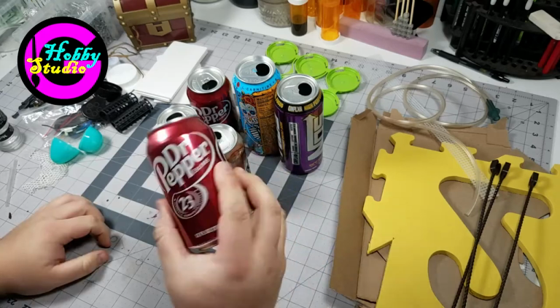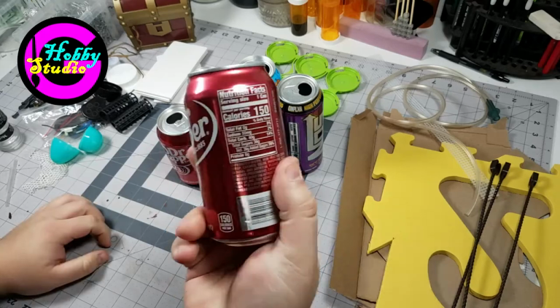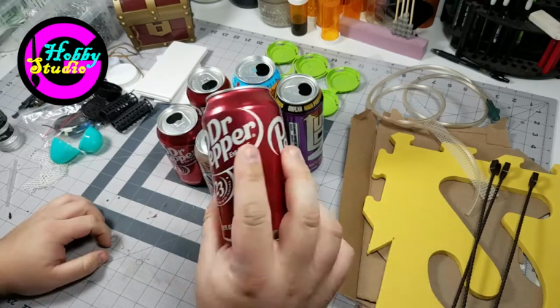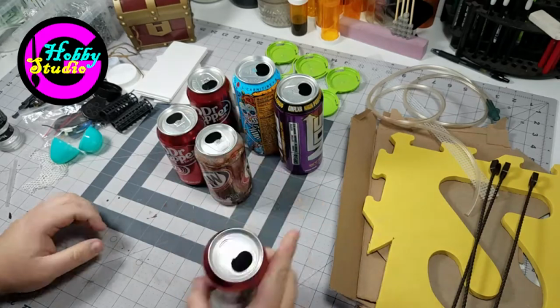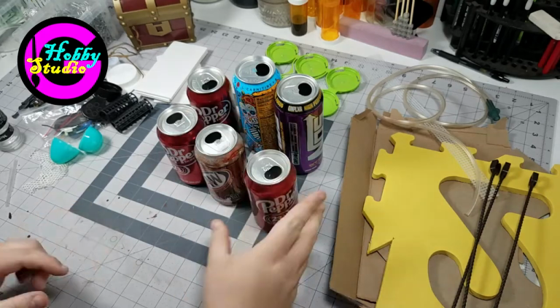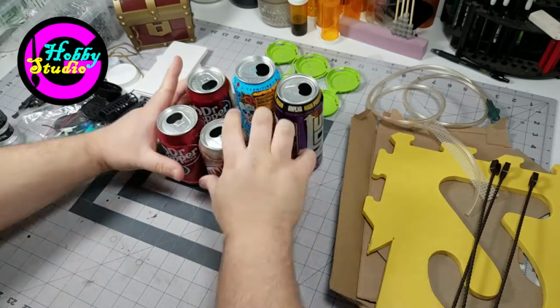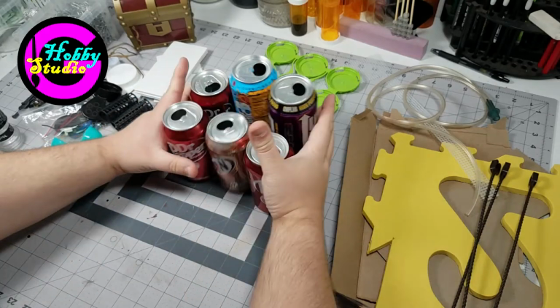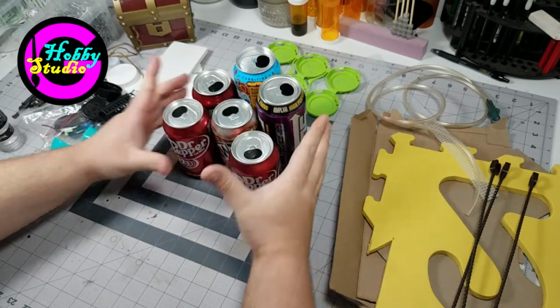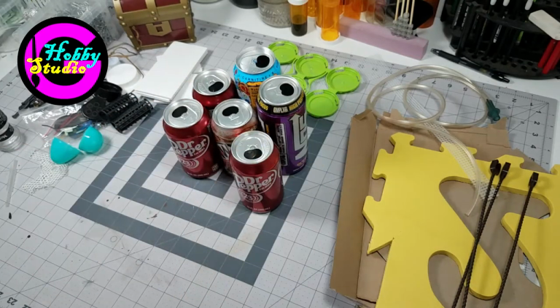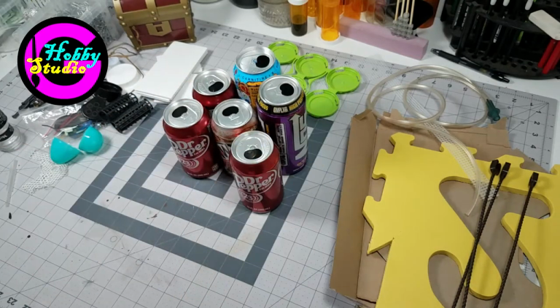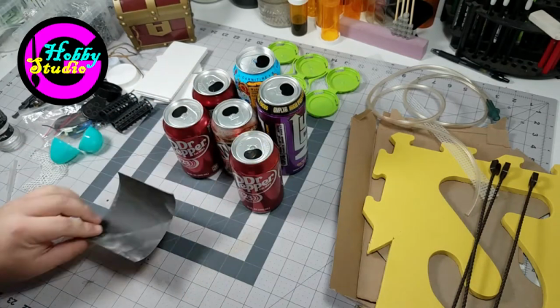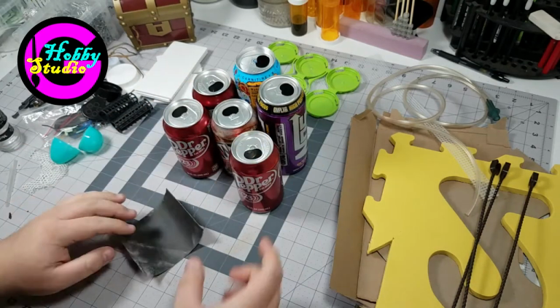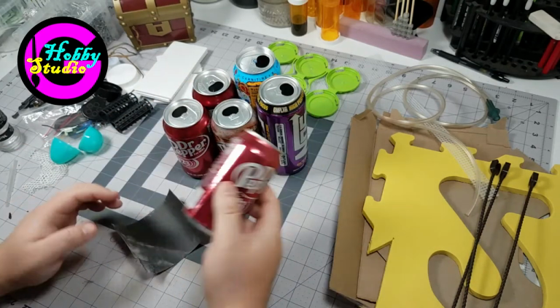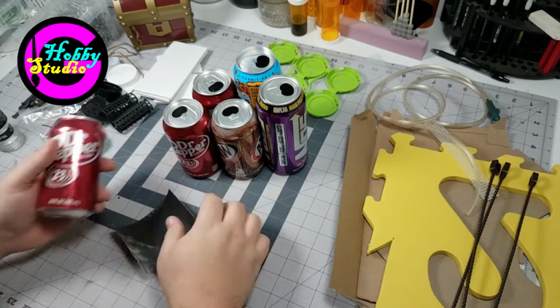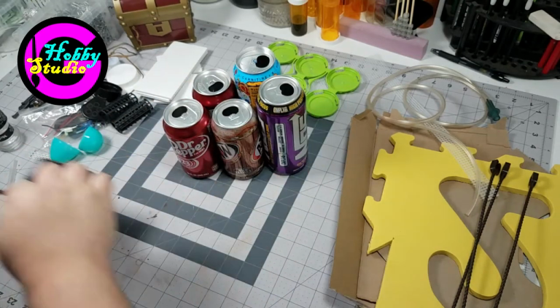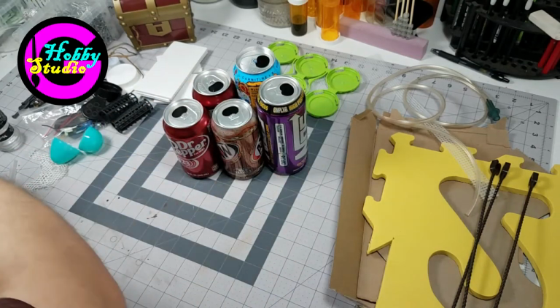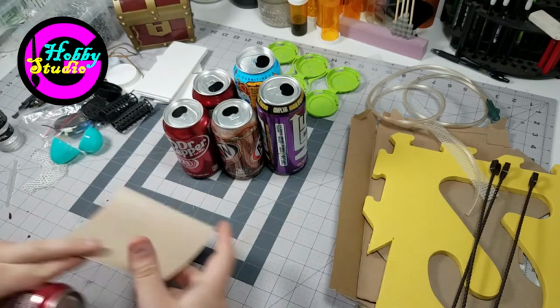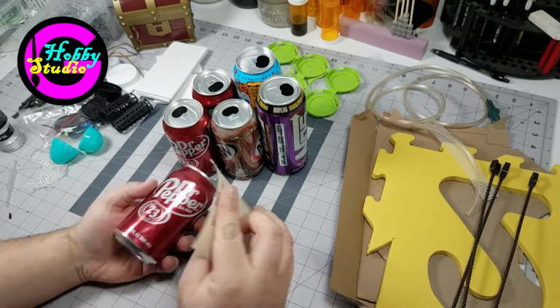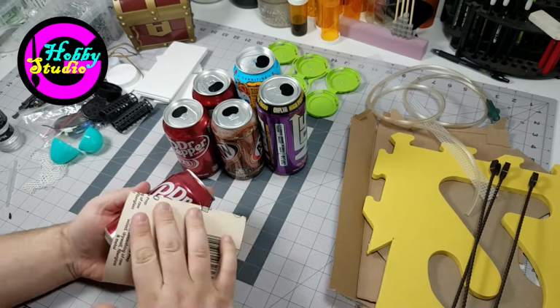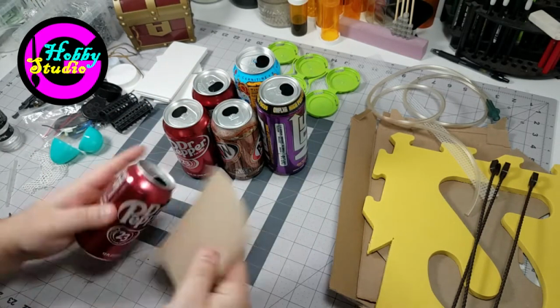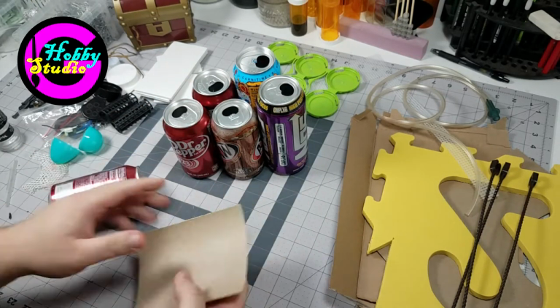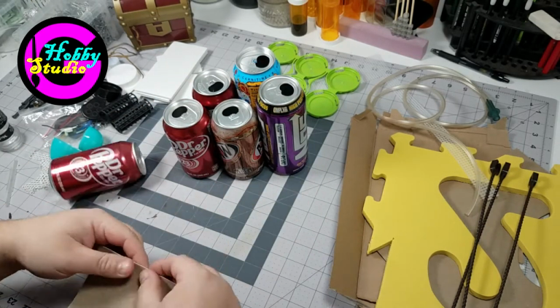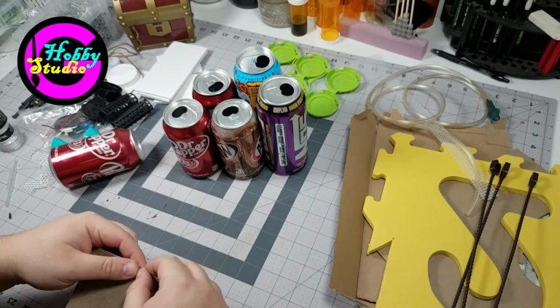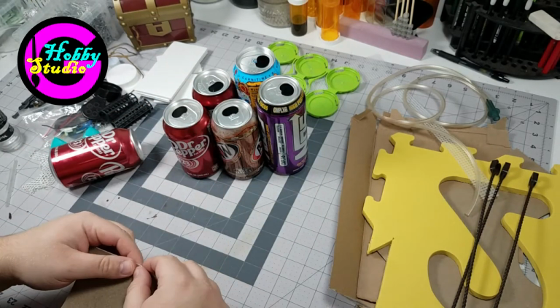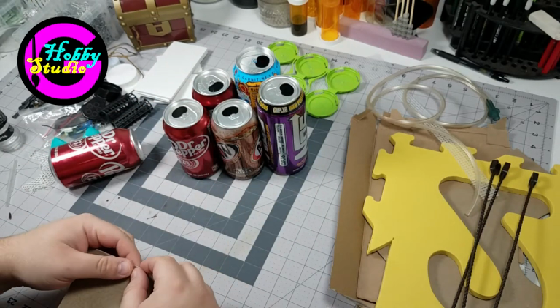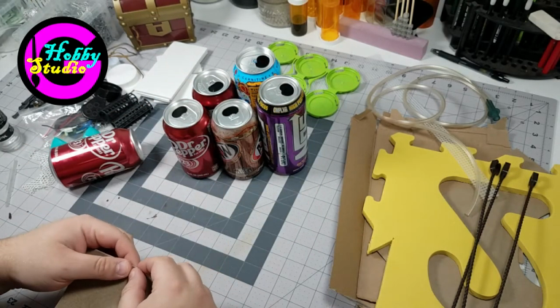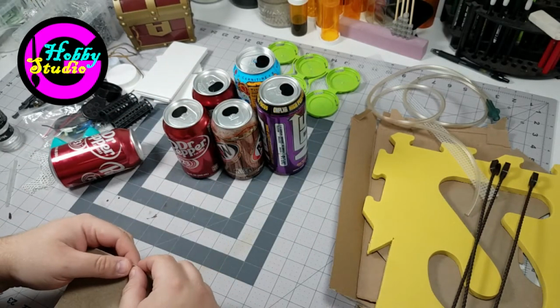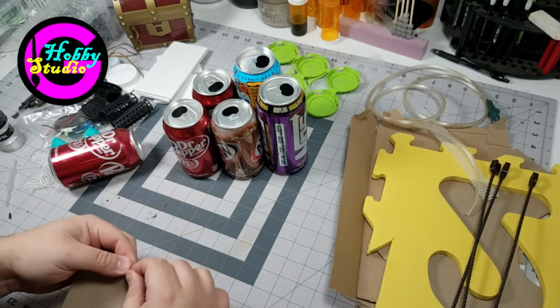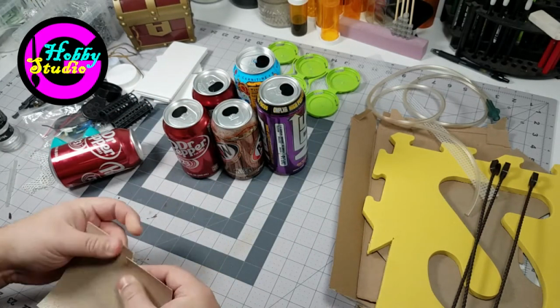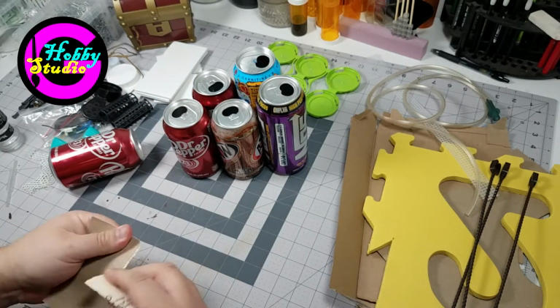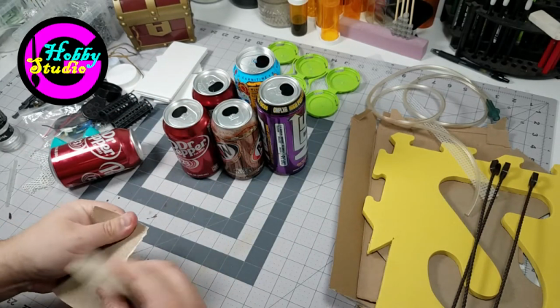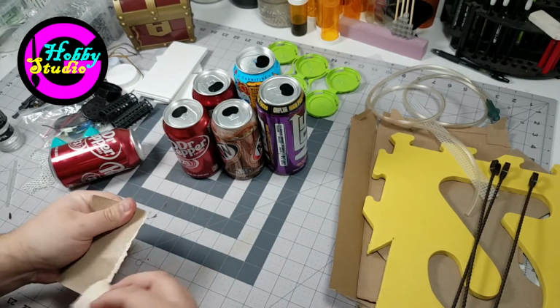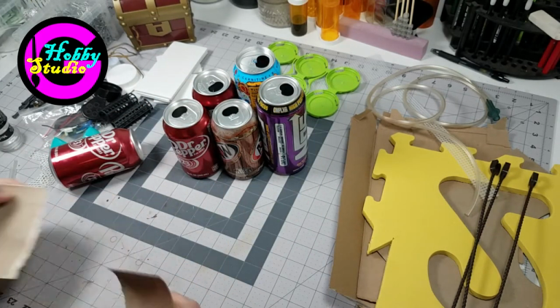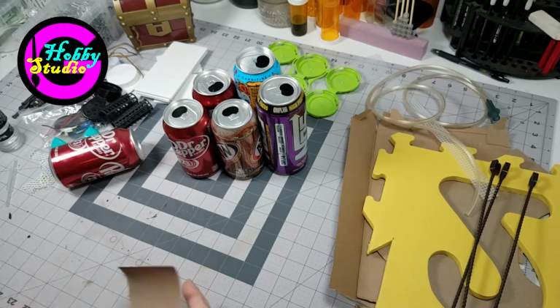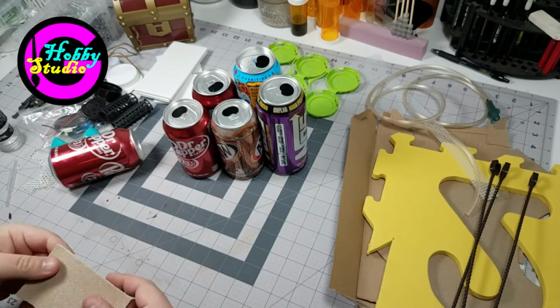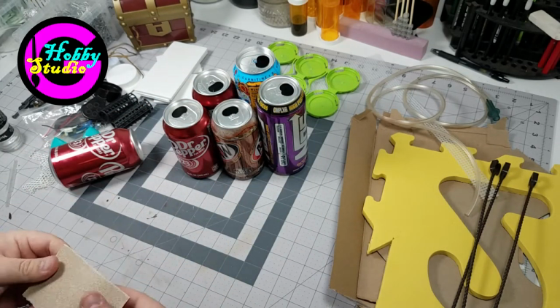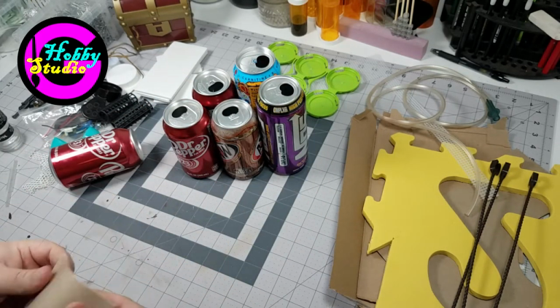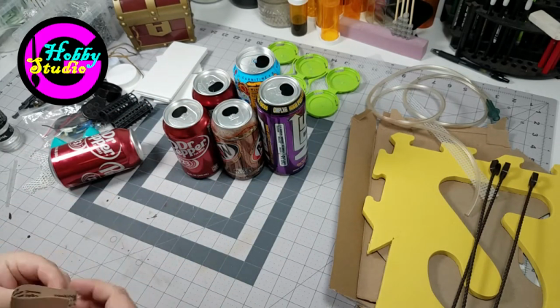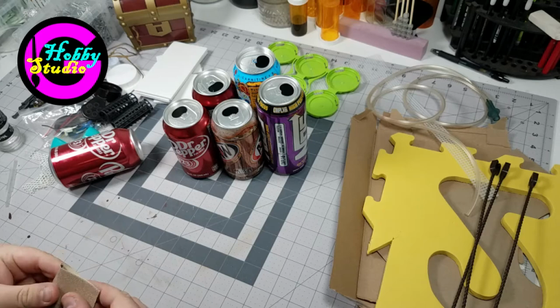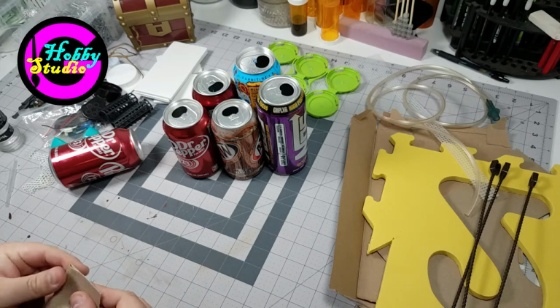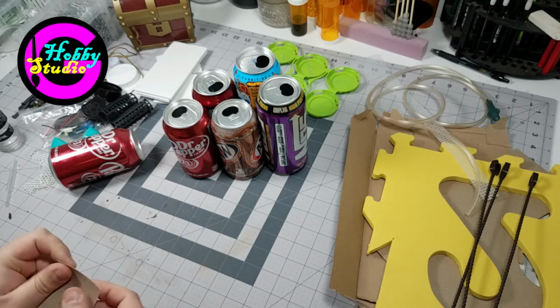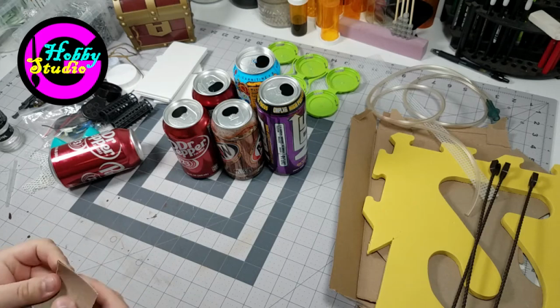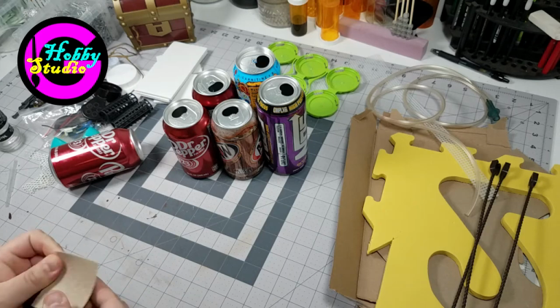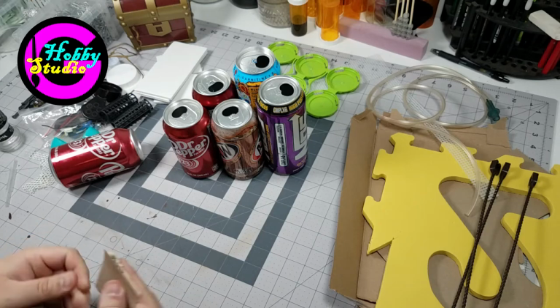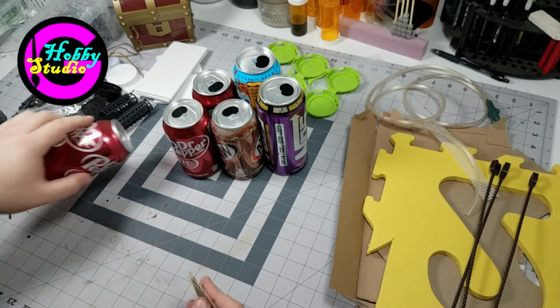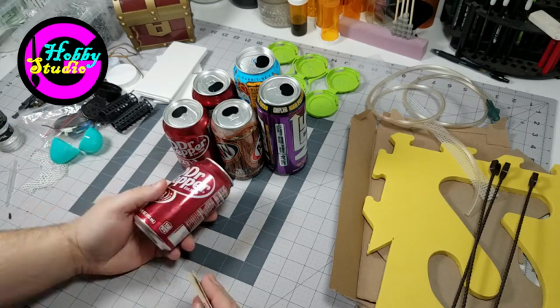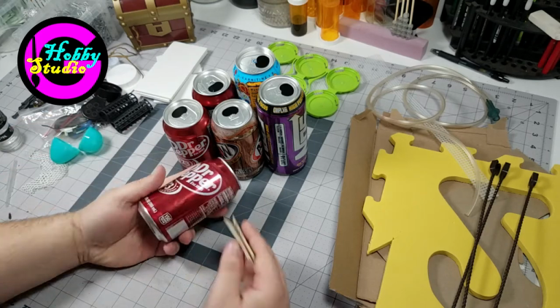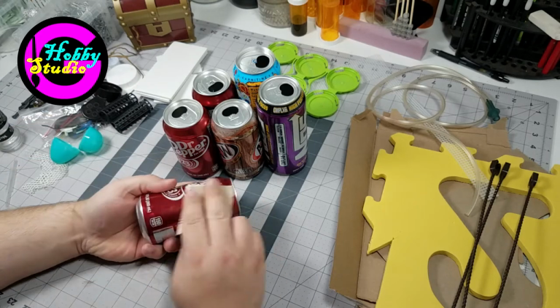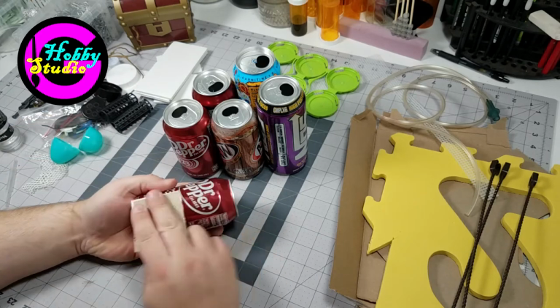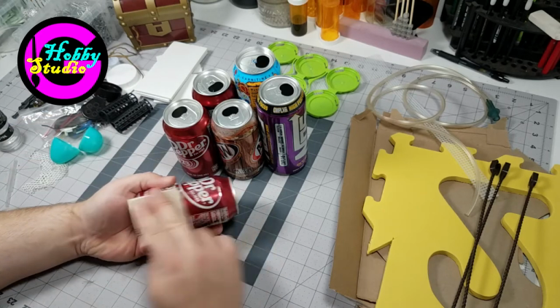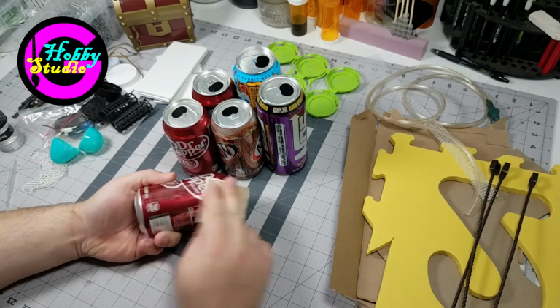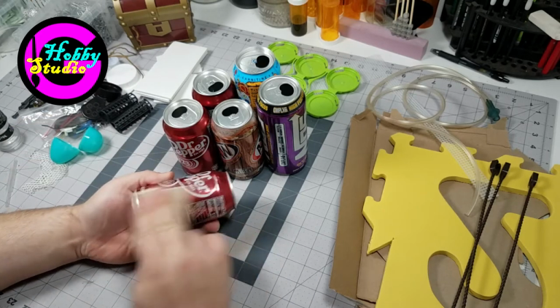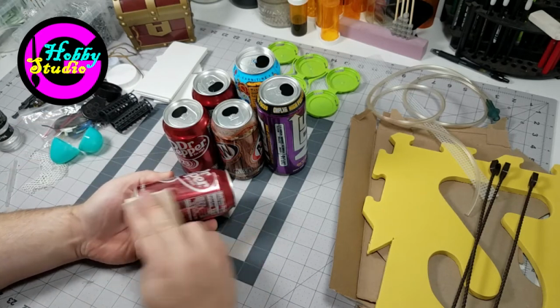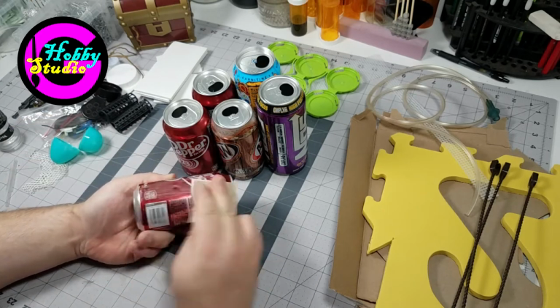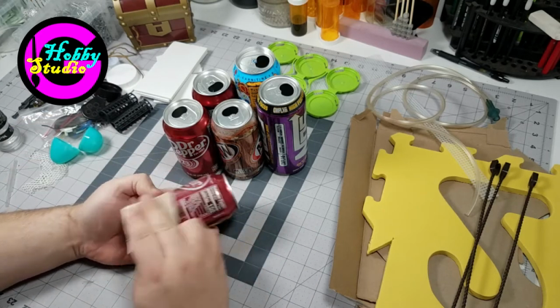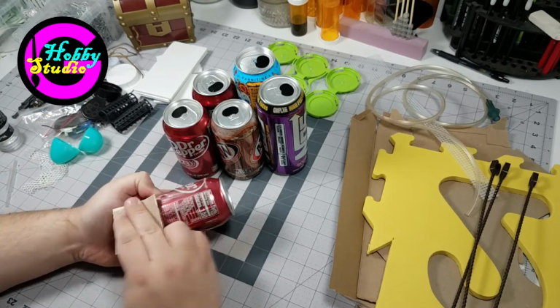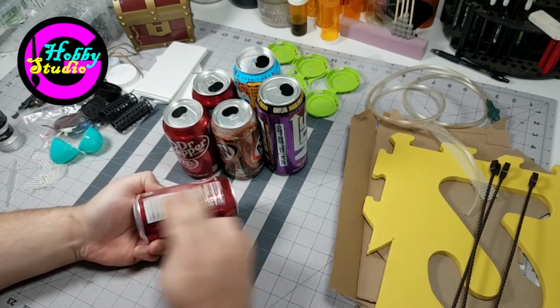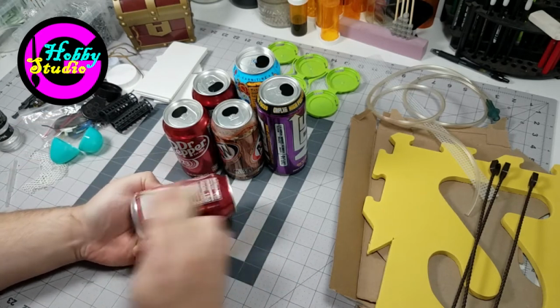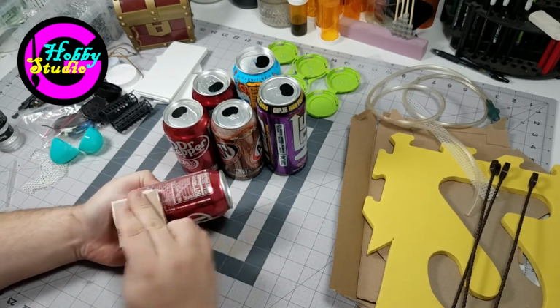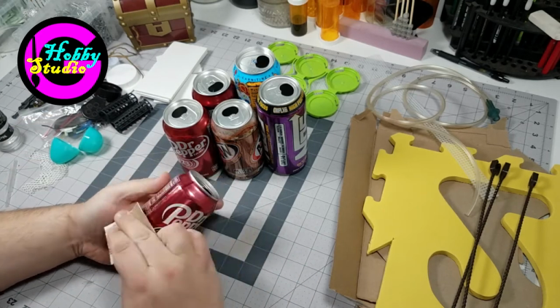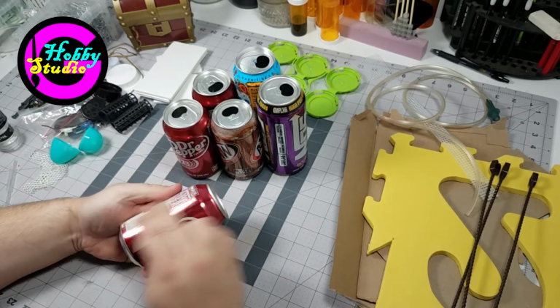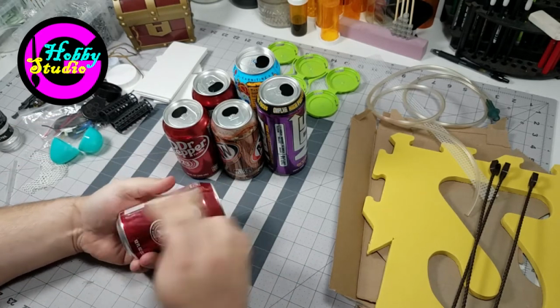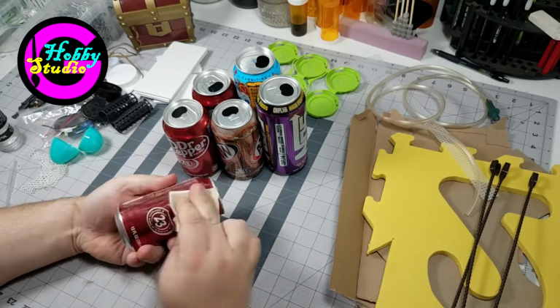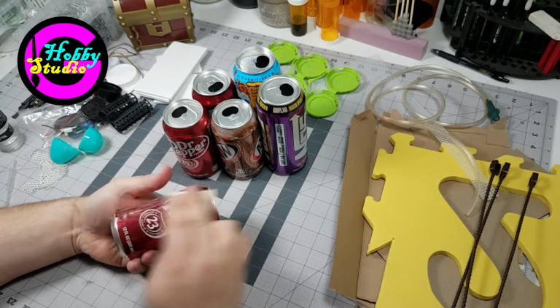Hey everyone, Gabriel with Gabriel's Hobby Studio here. Today I'll be taking it back to an oldie but goodie creation.